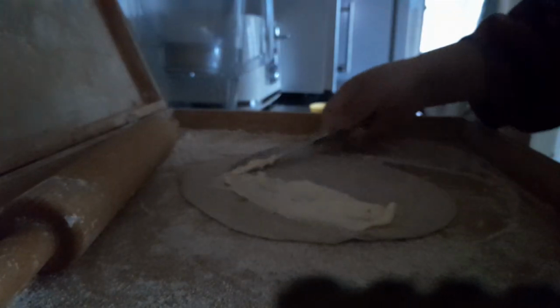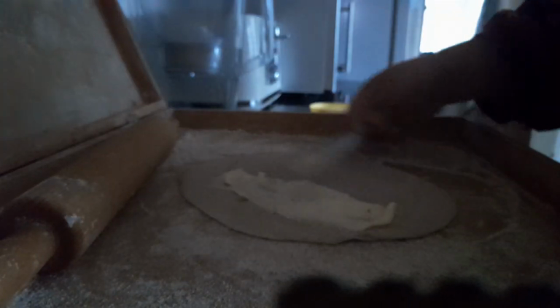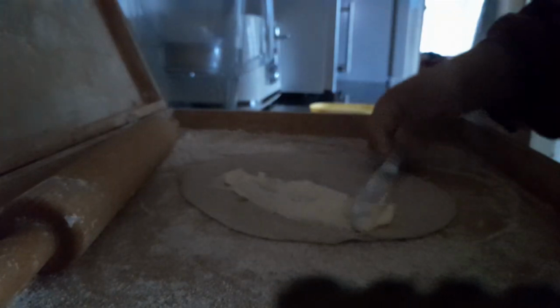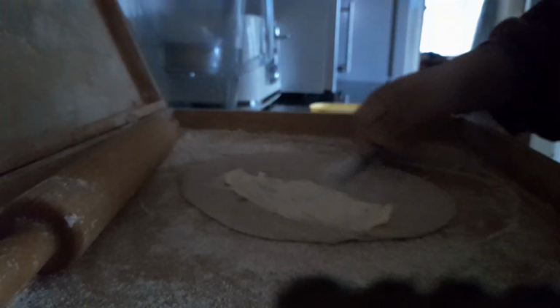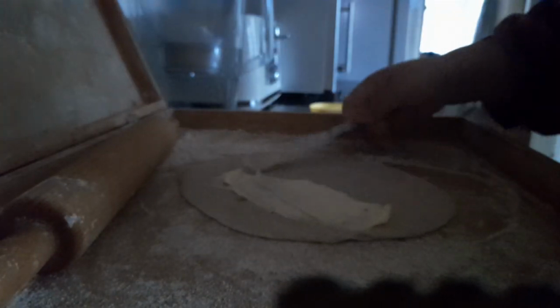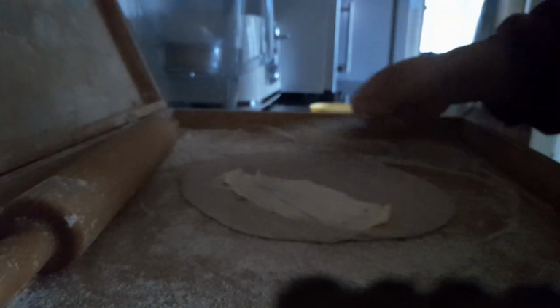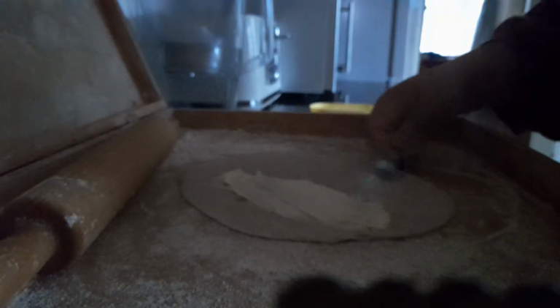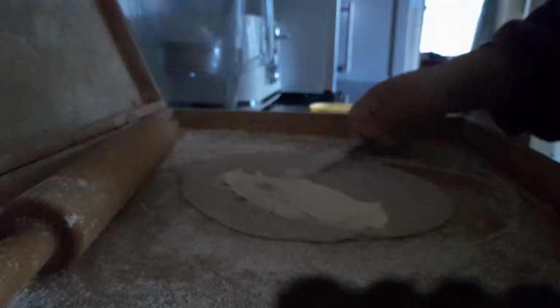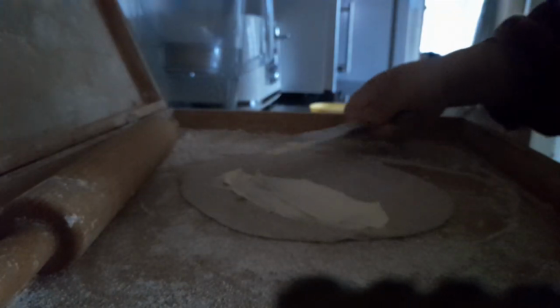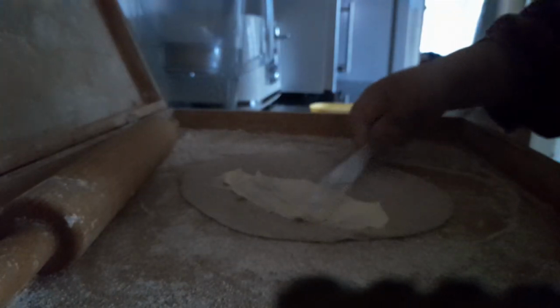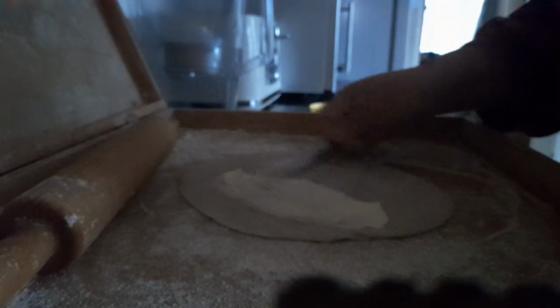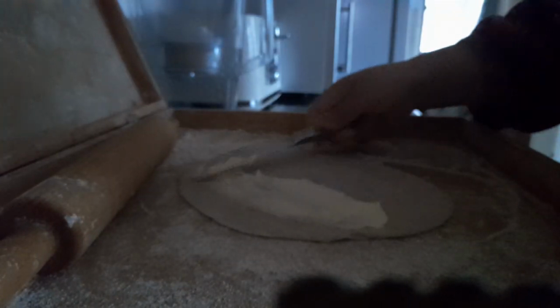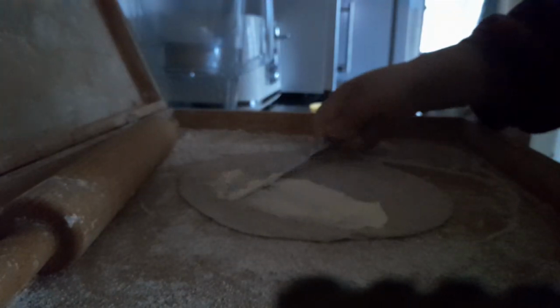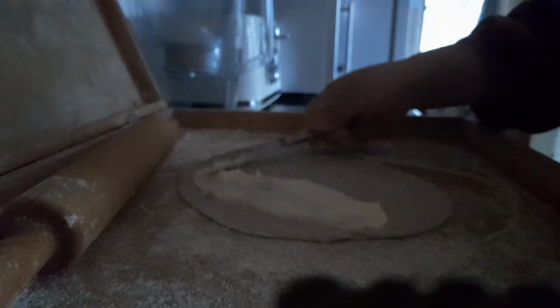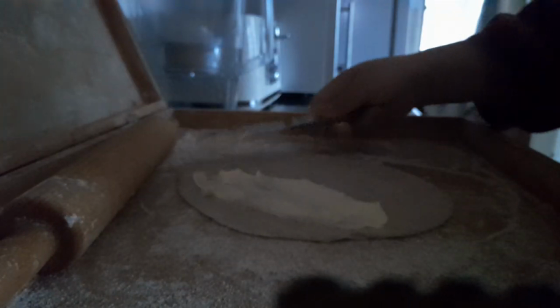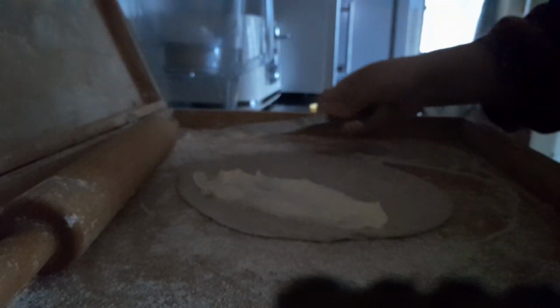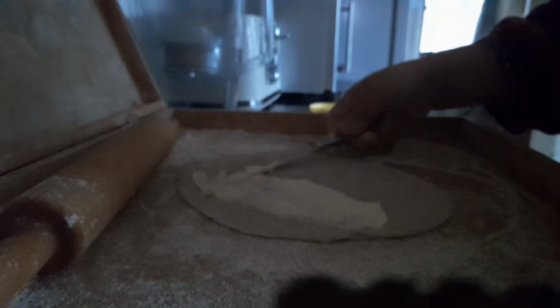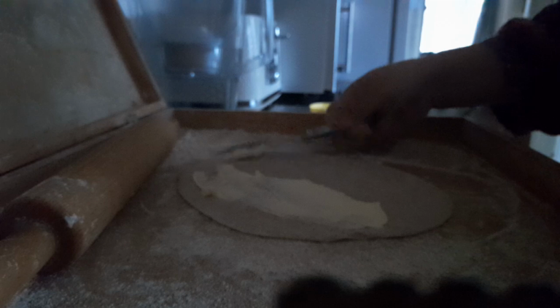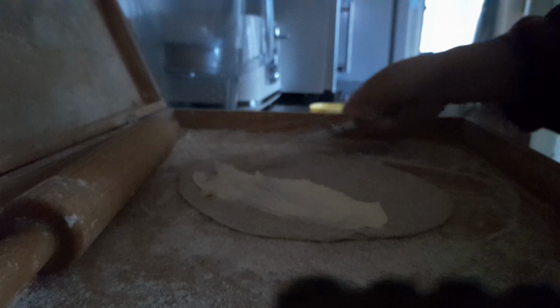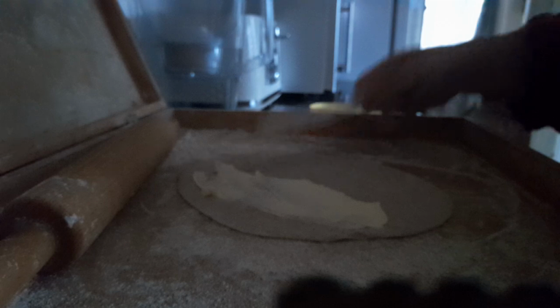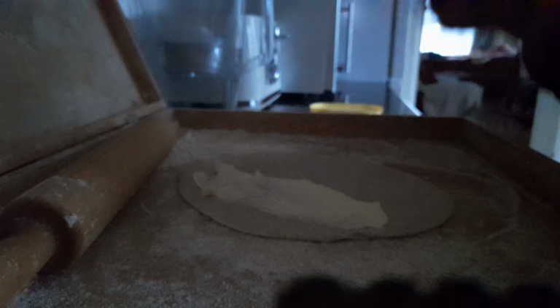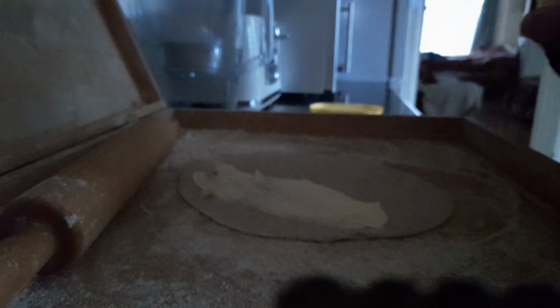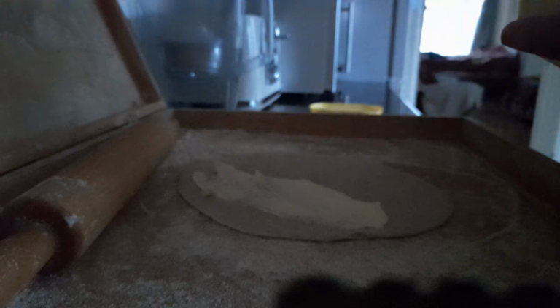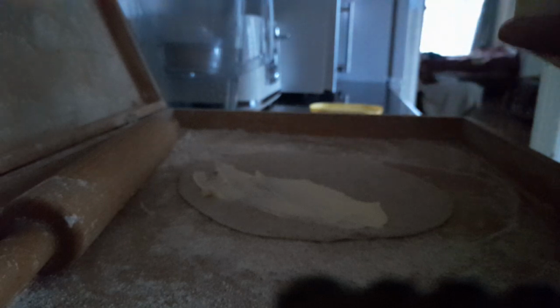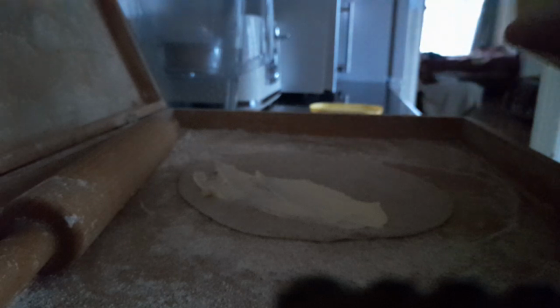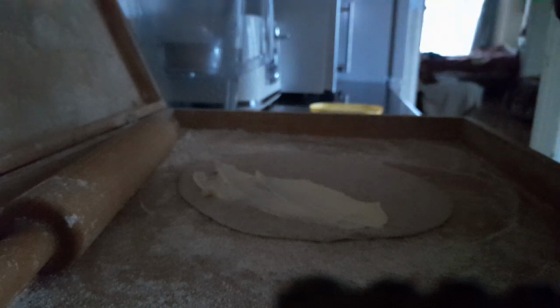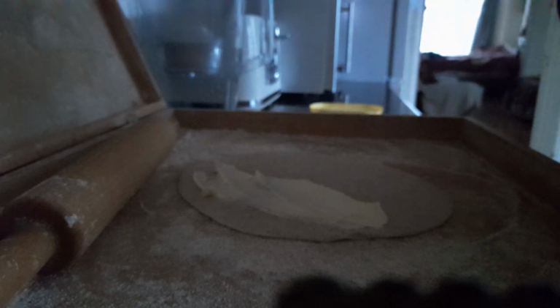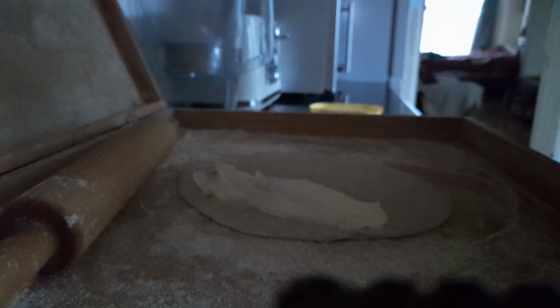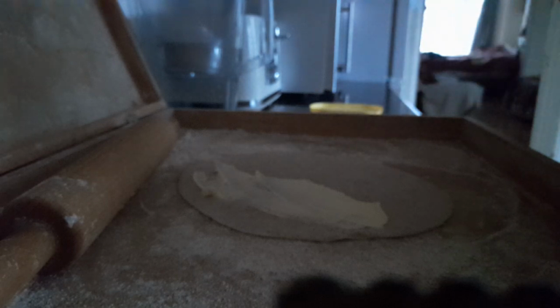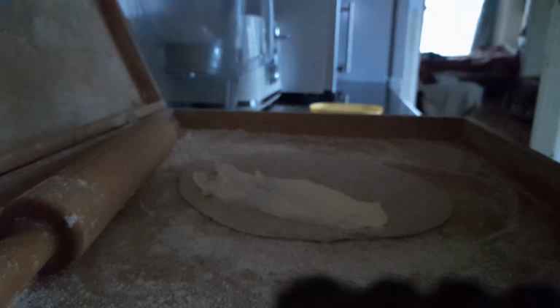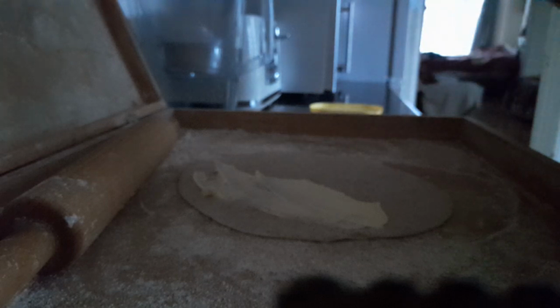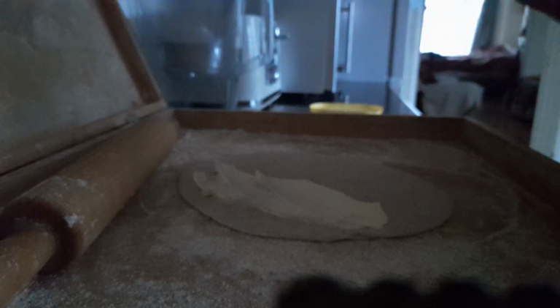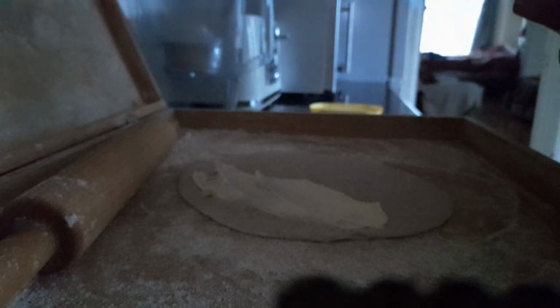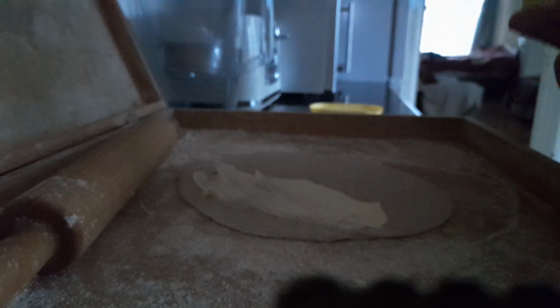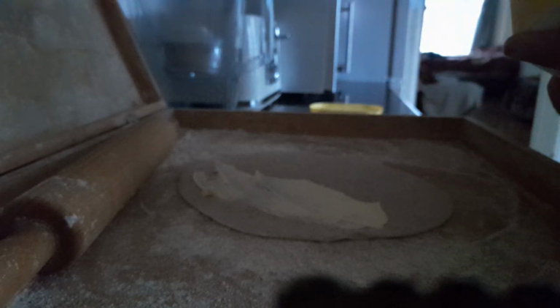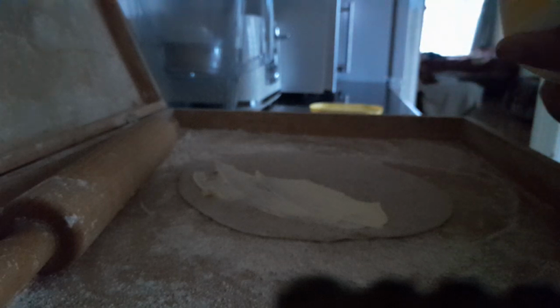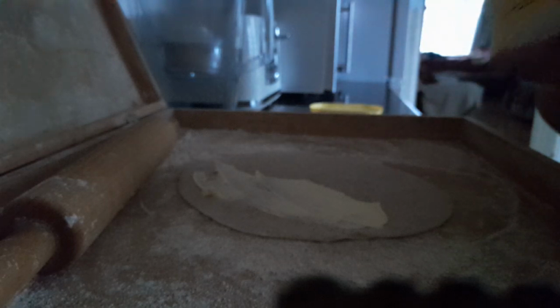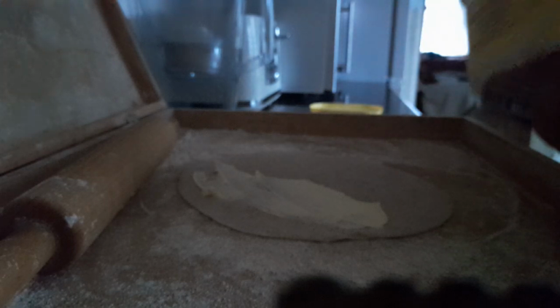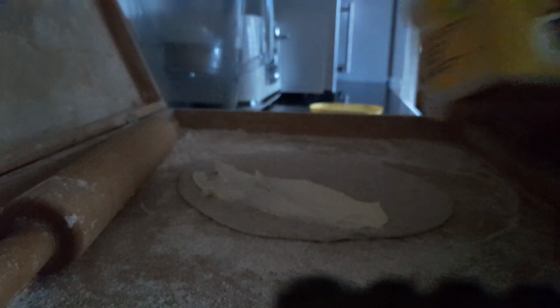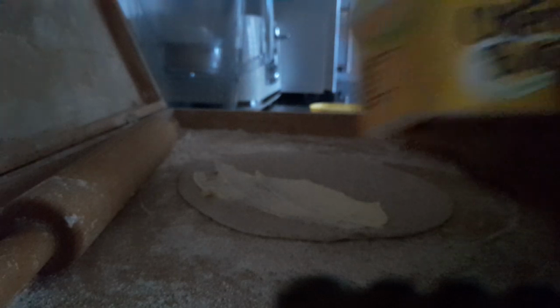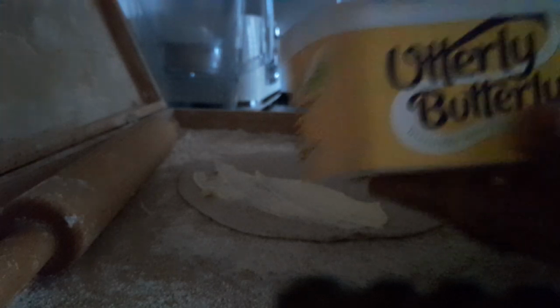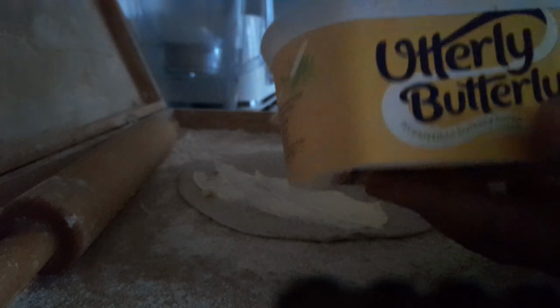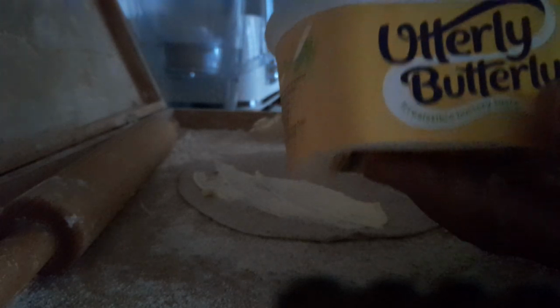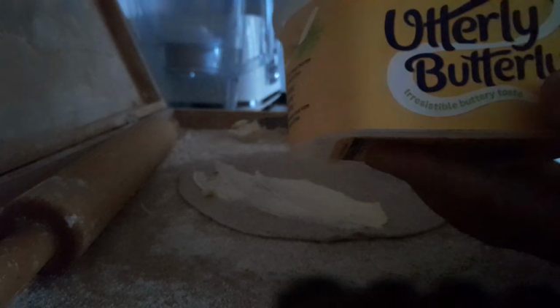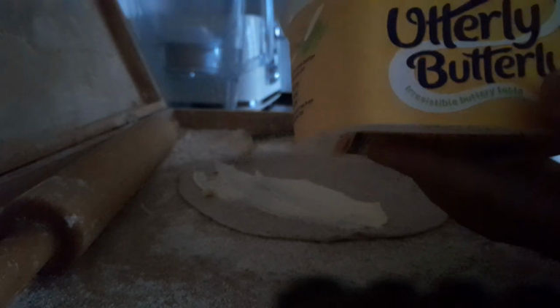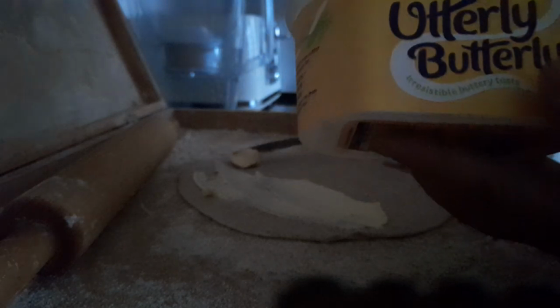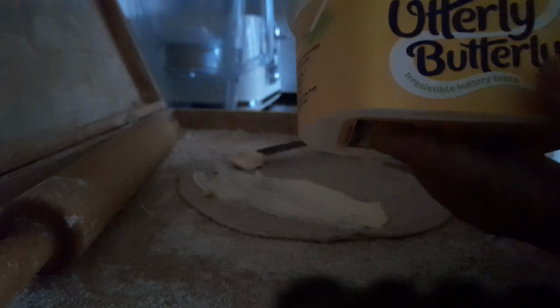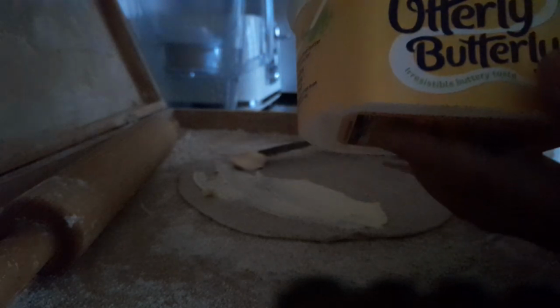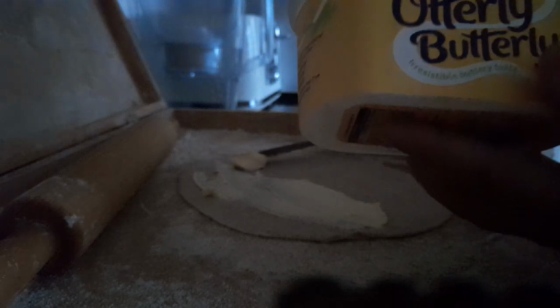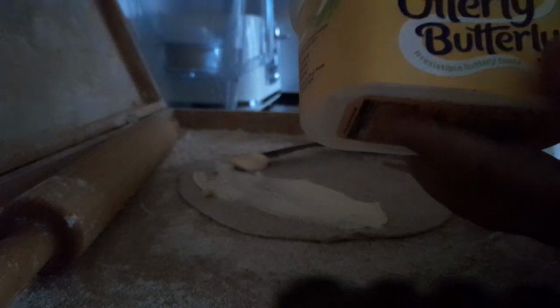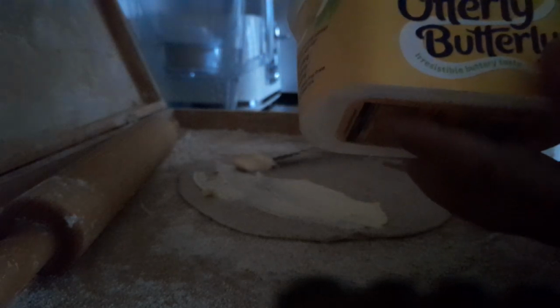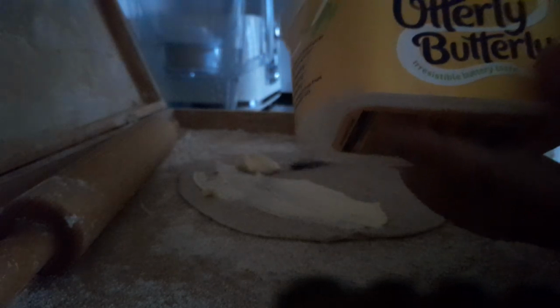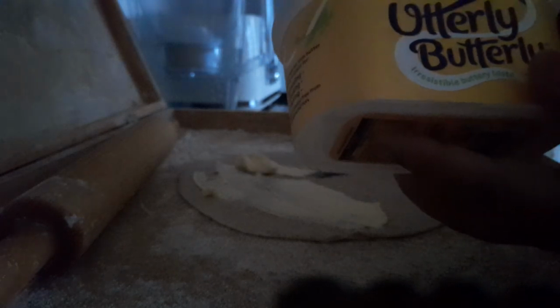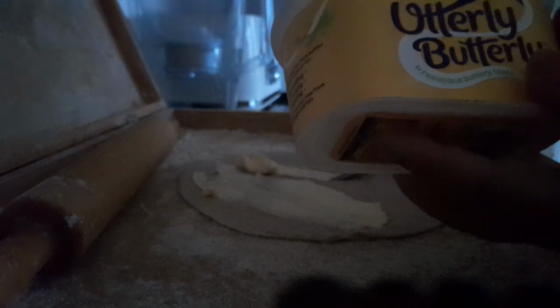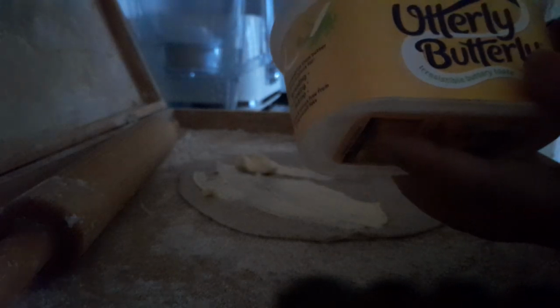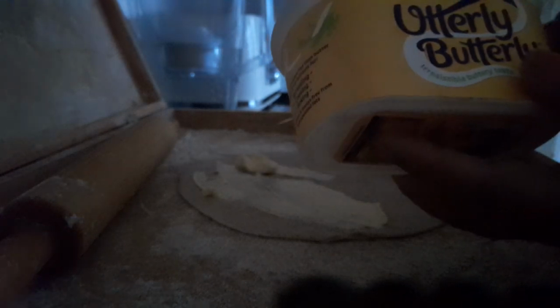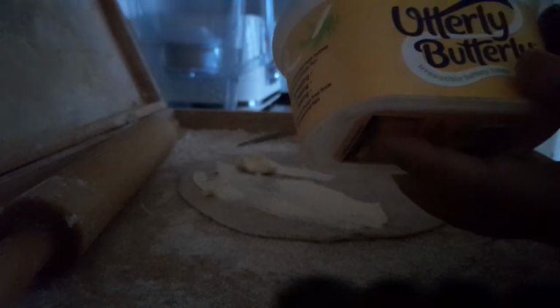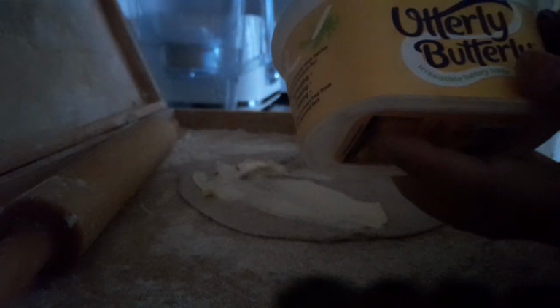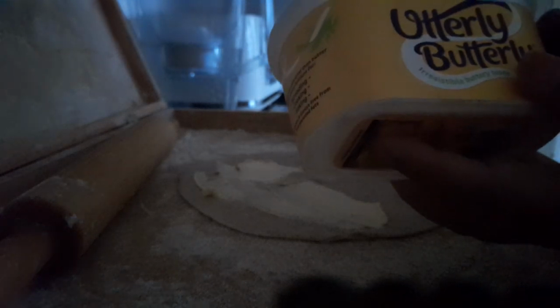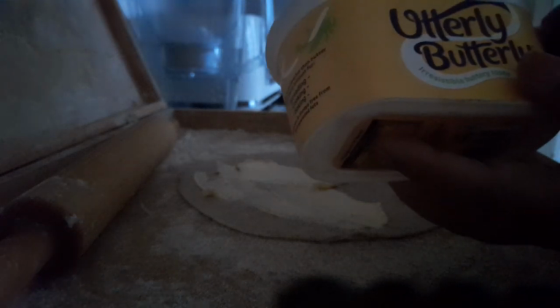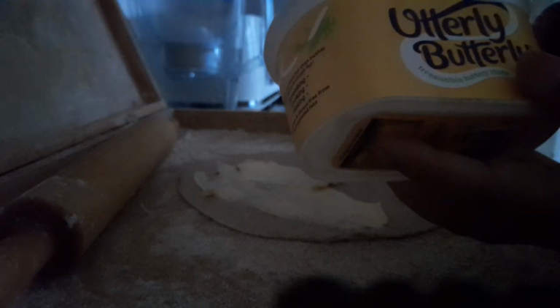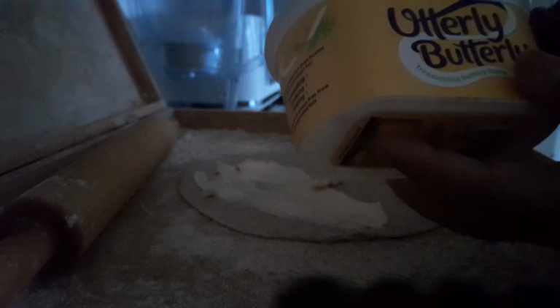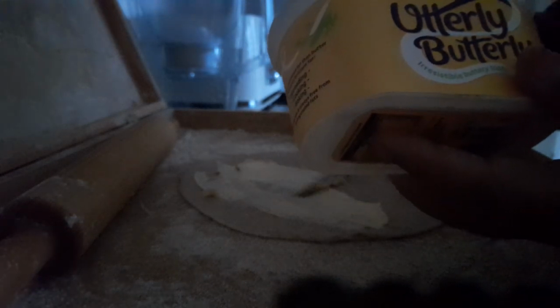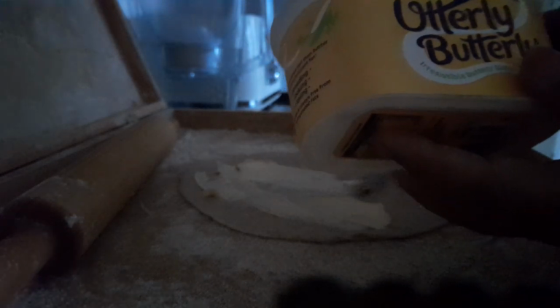You need to put lots of butter. I've got this butter.